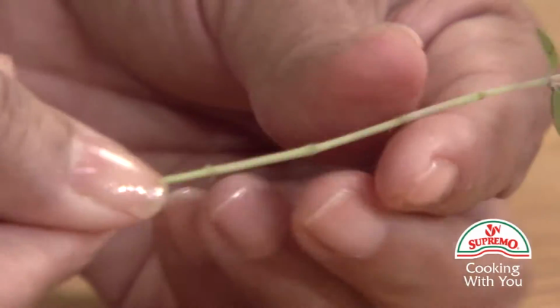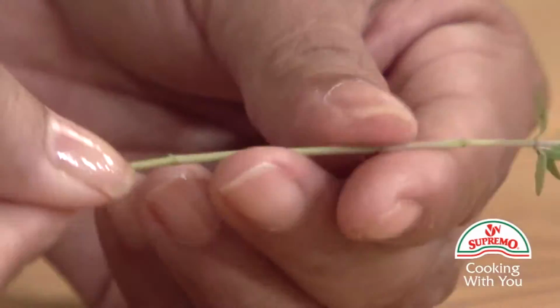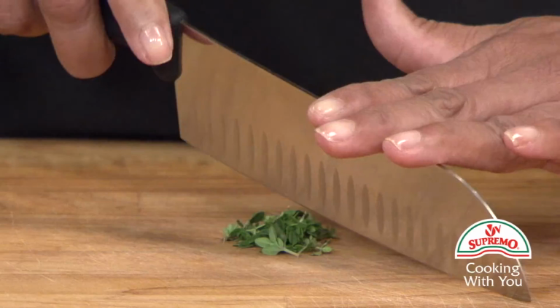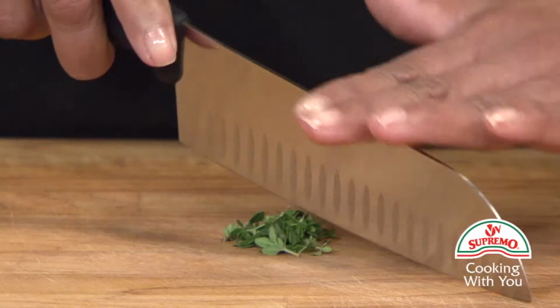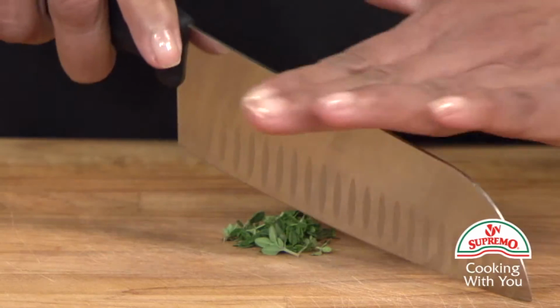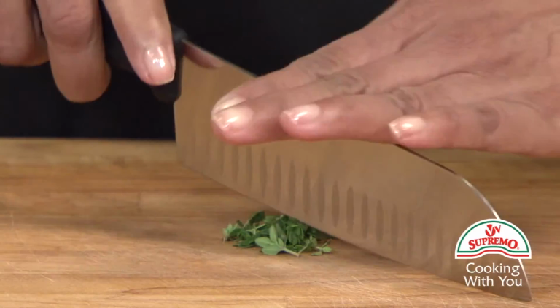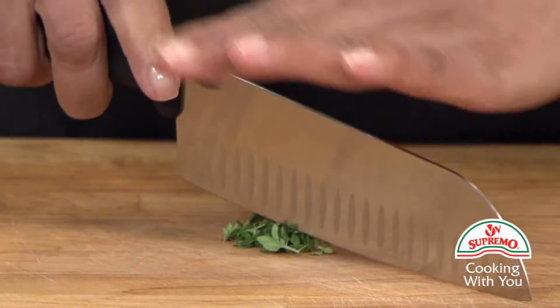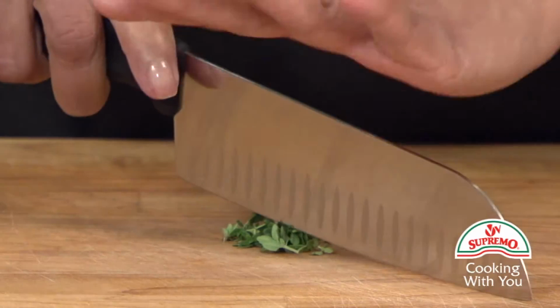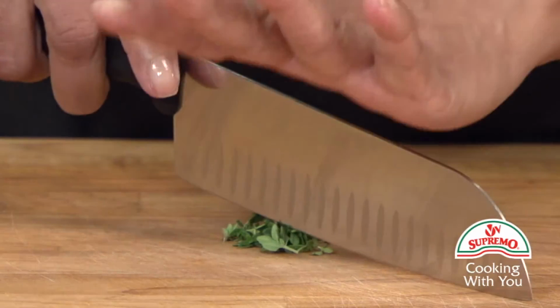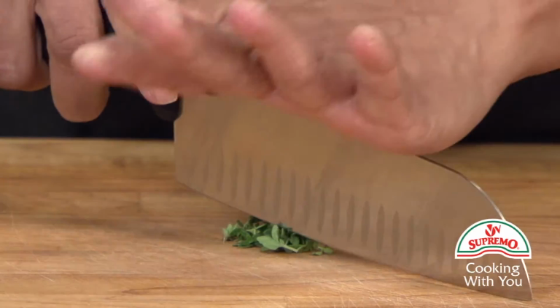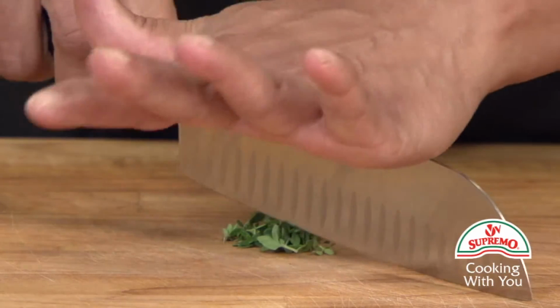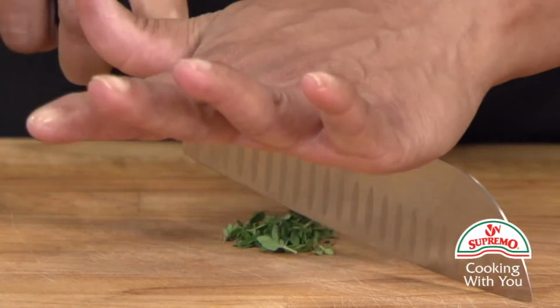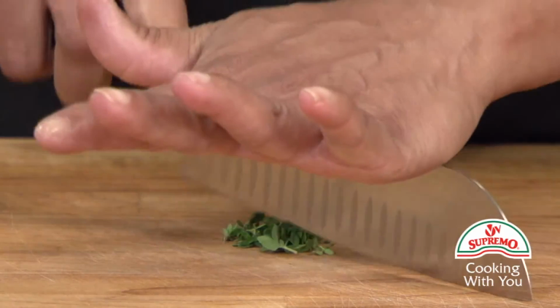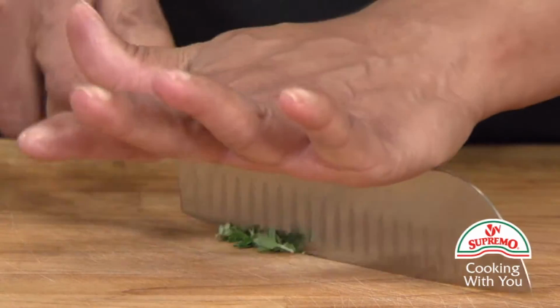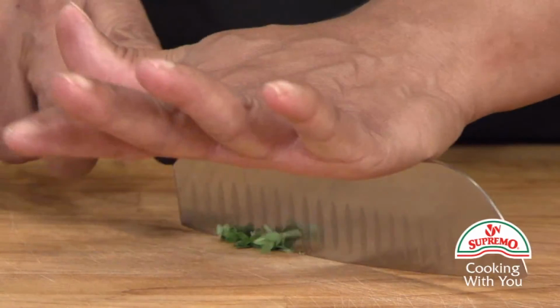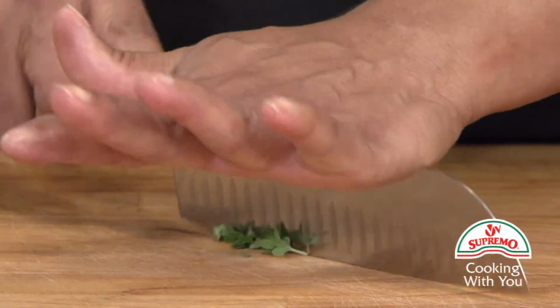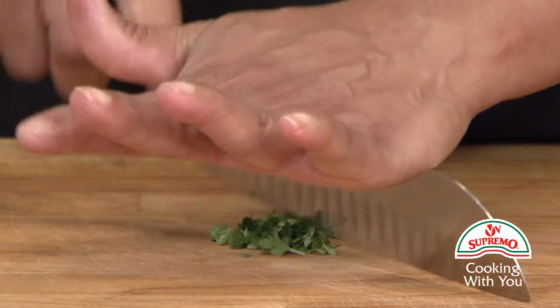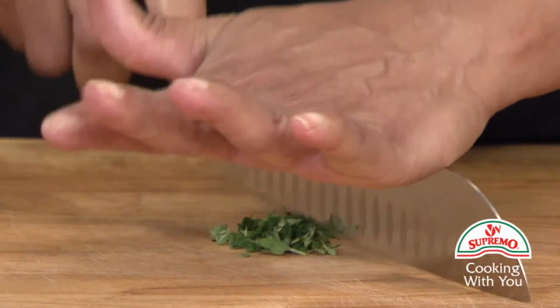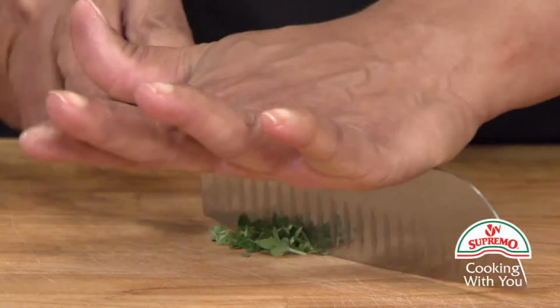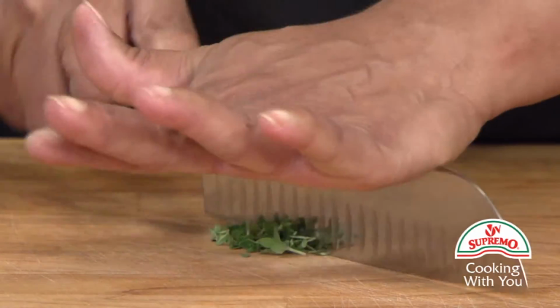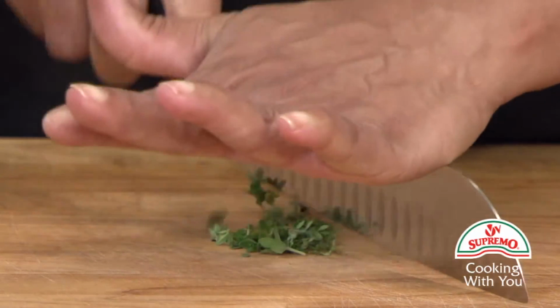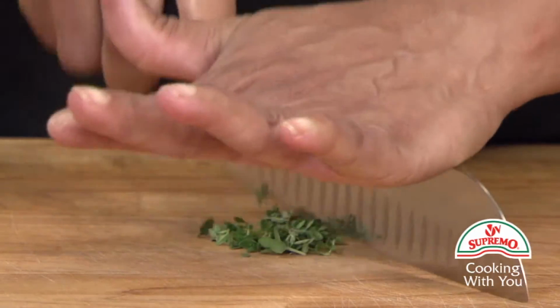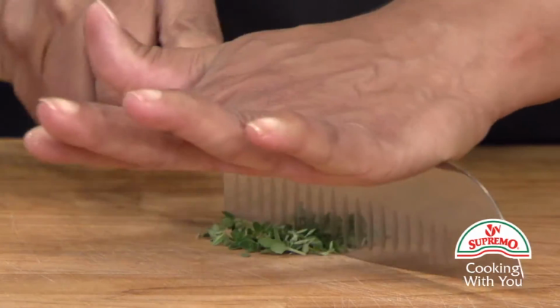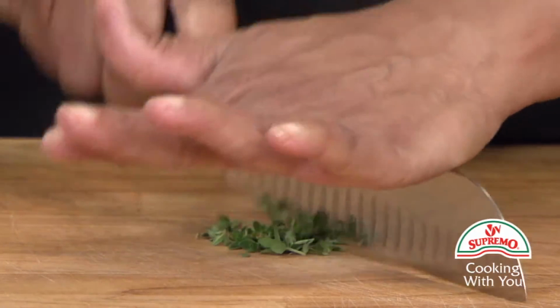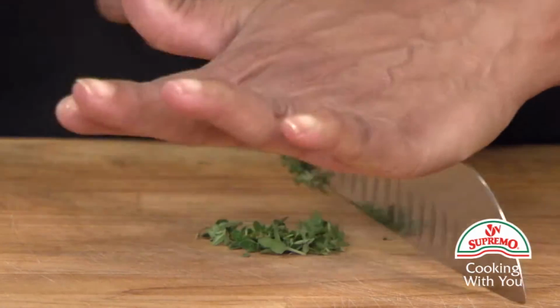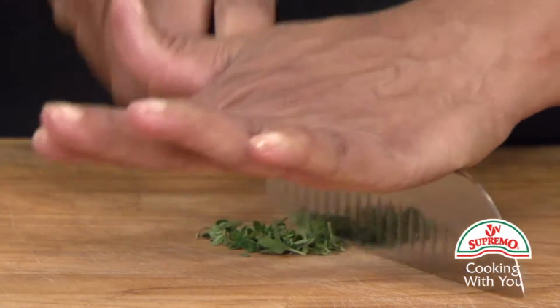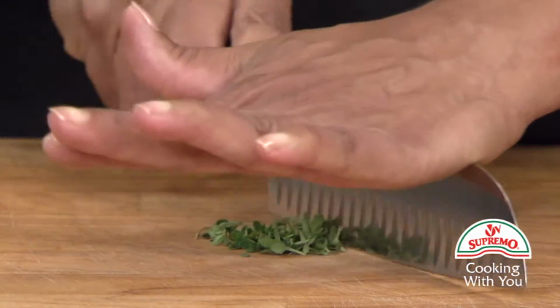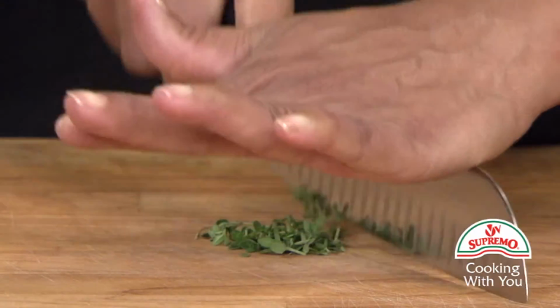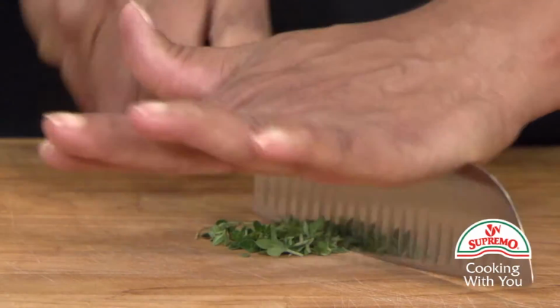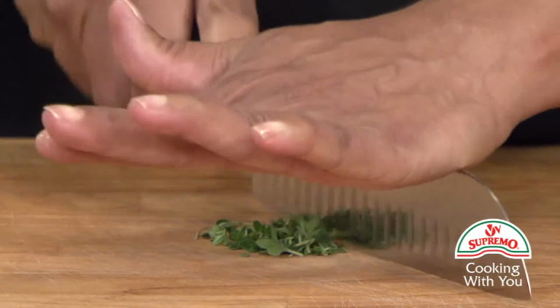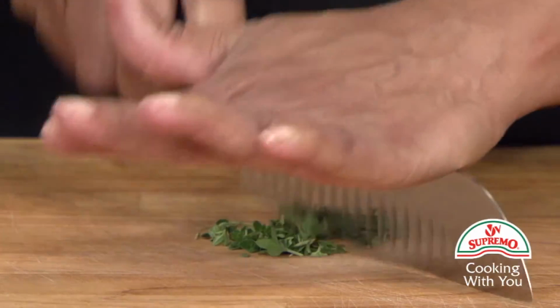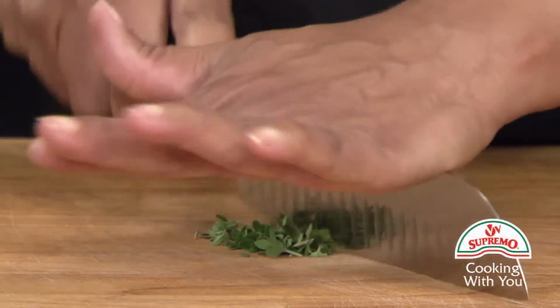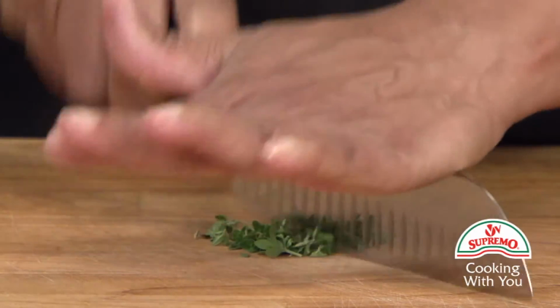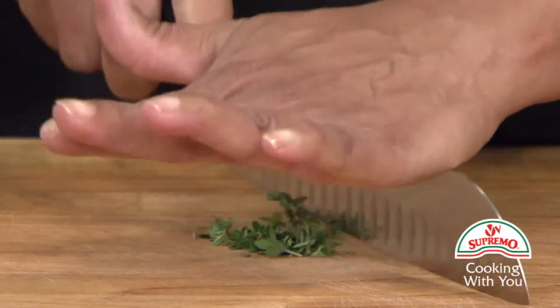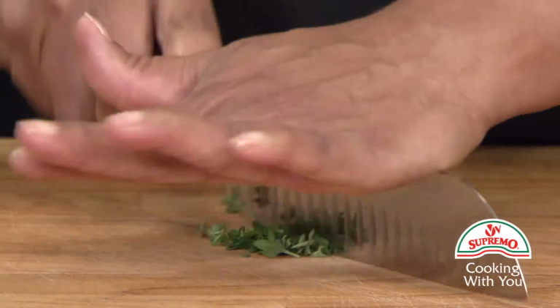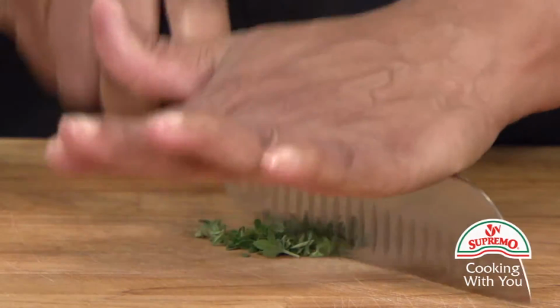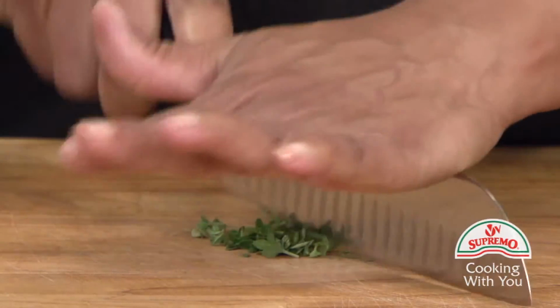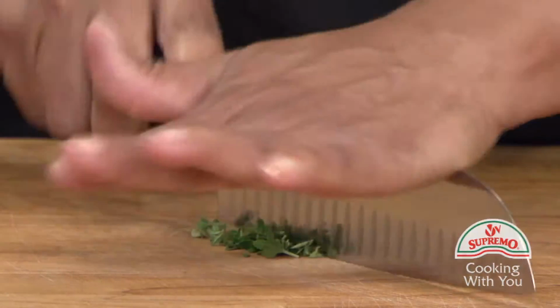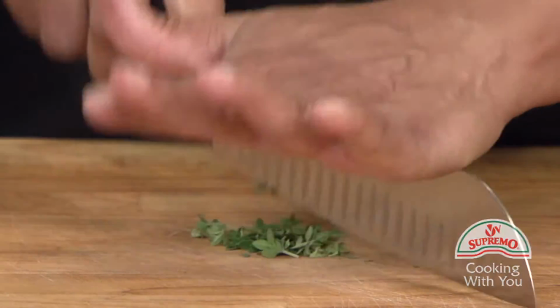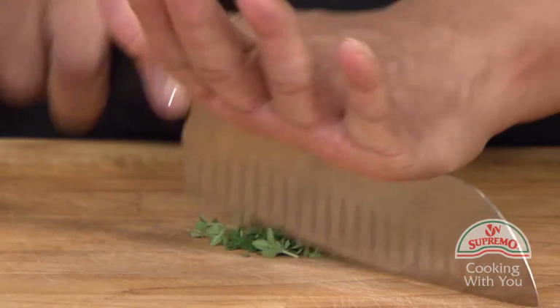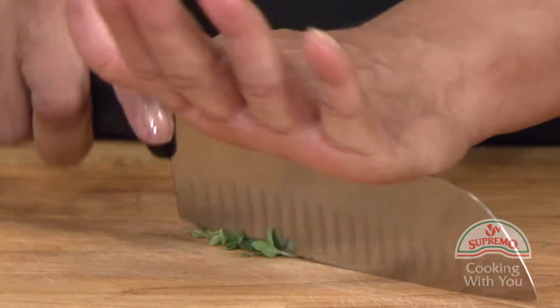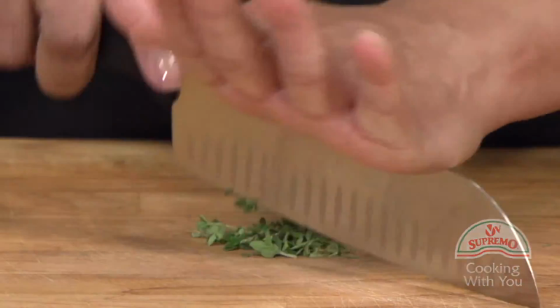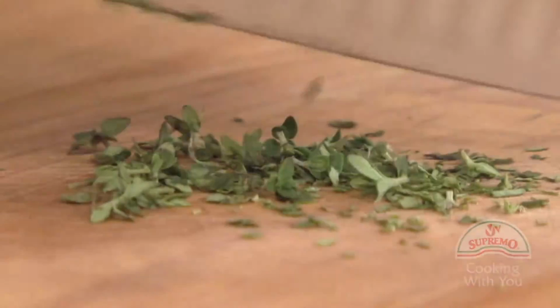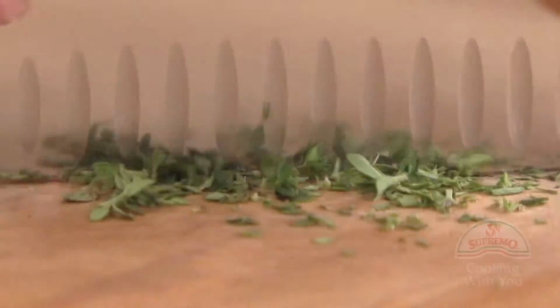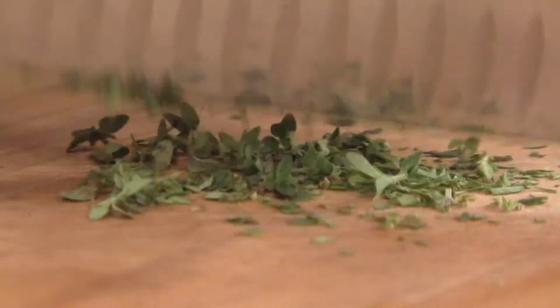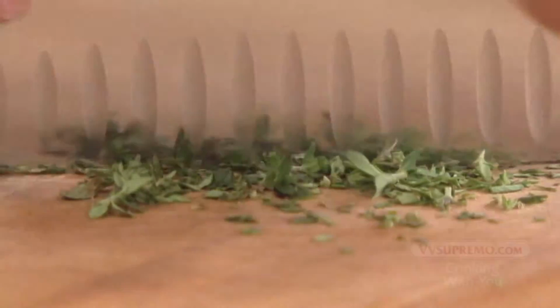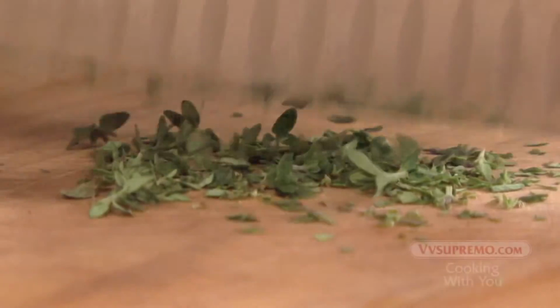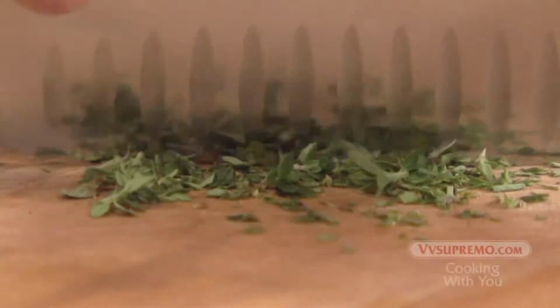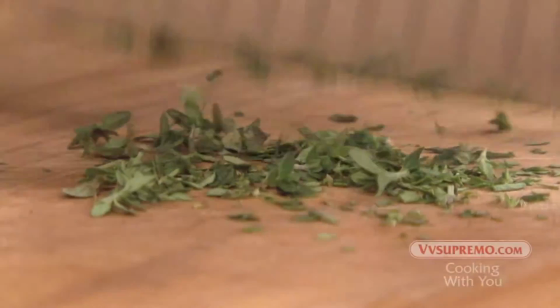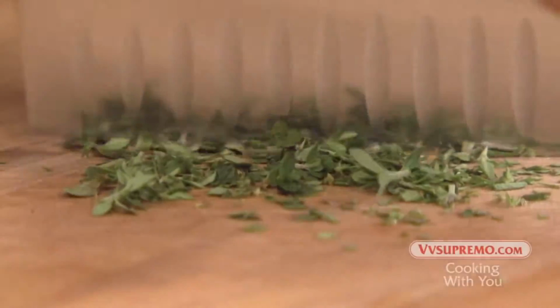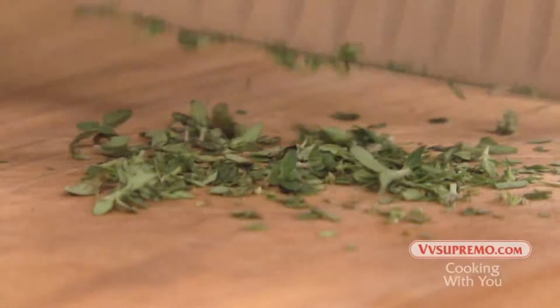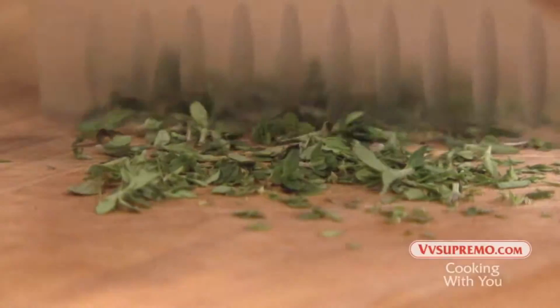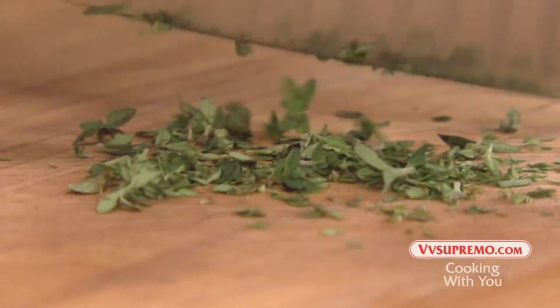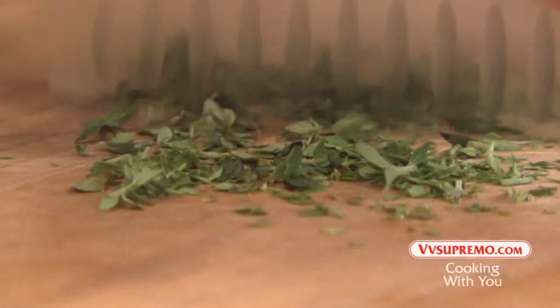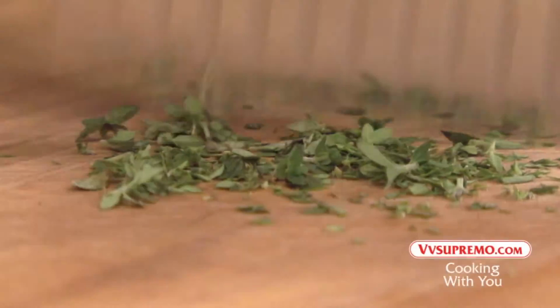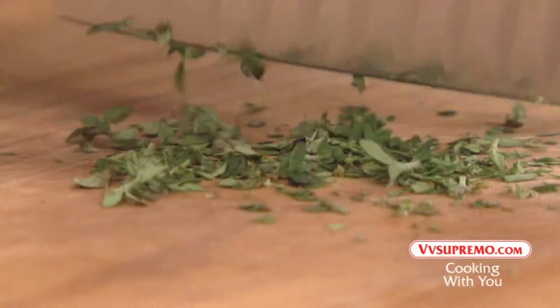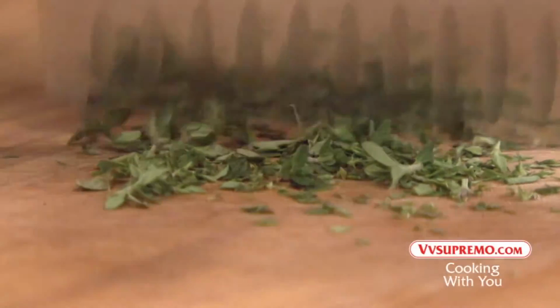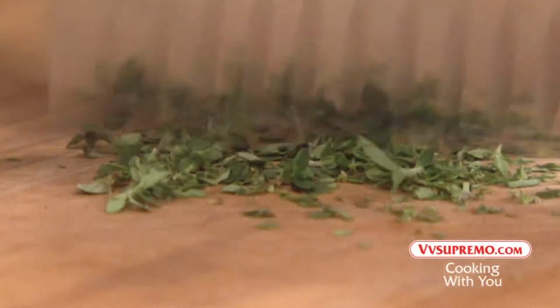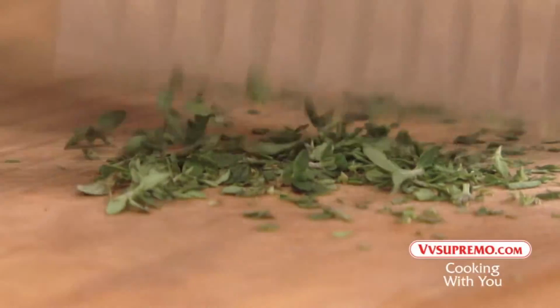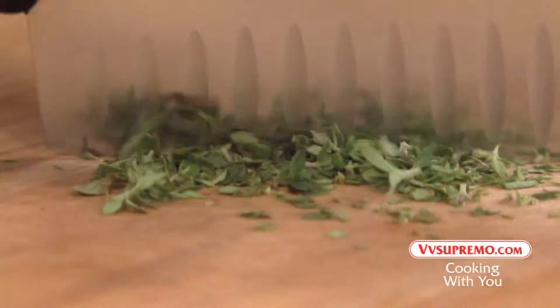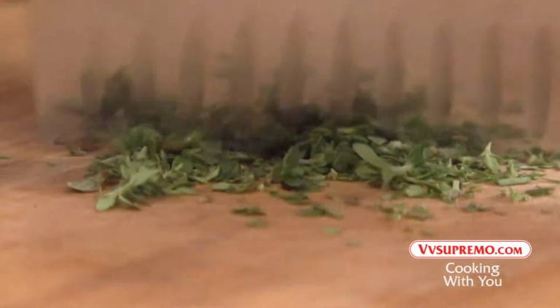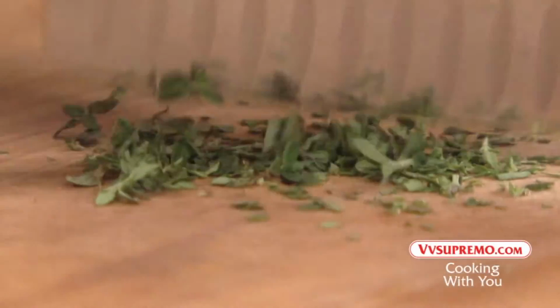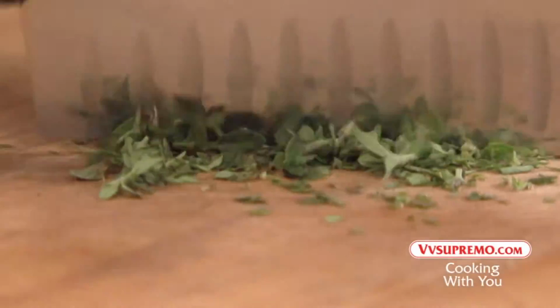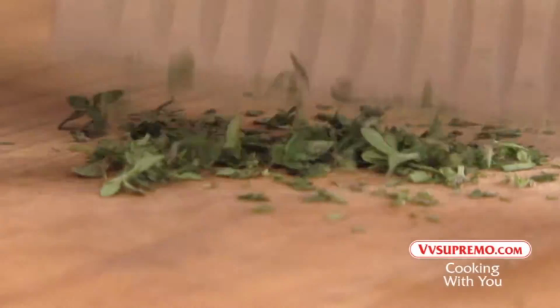With the thyme leaves on the cutting board, gather together and start chopping. Run the knife through to chop fine.